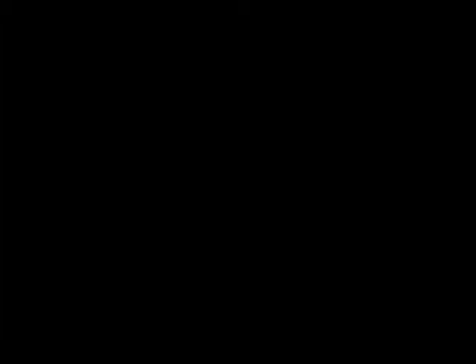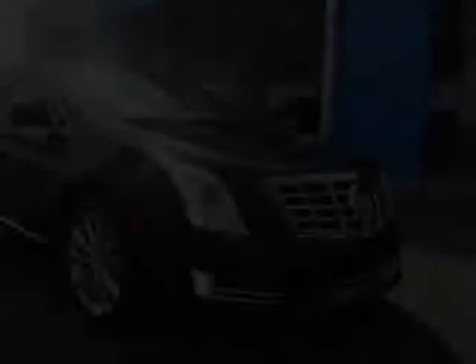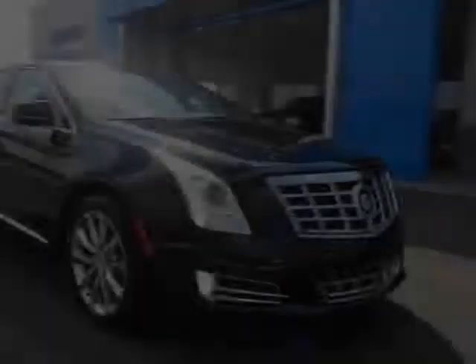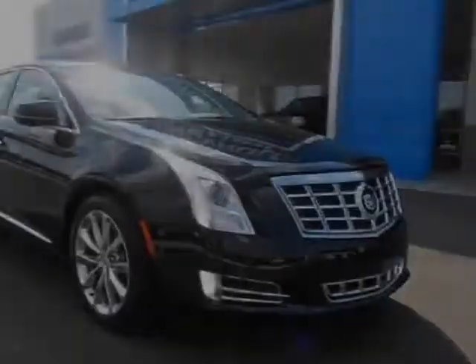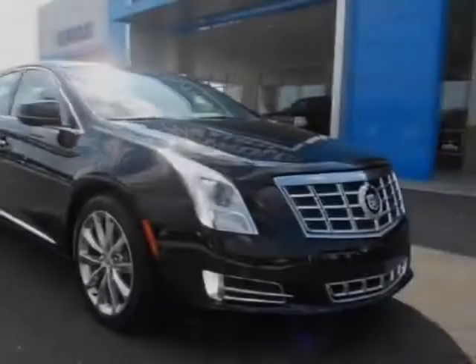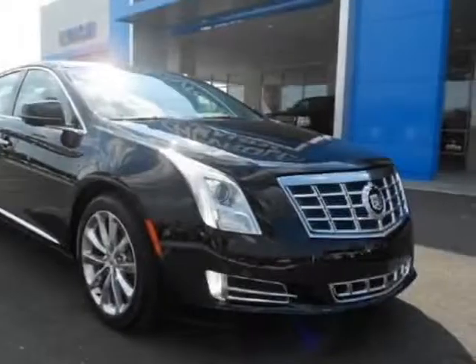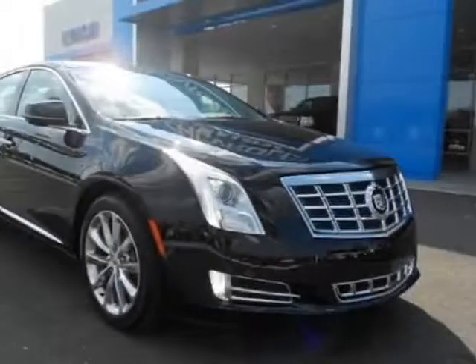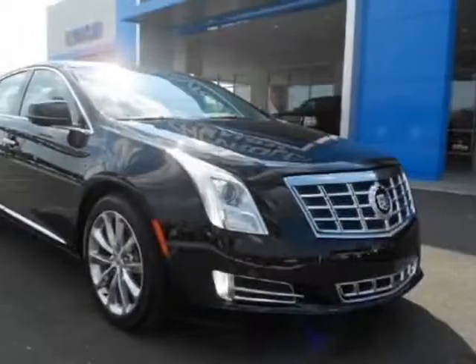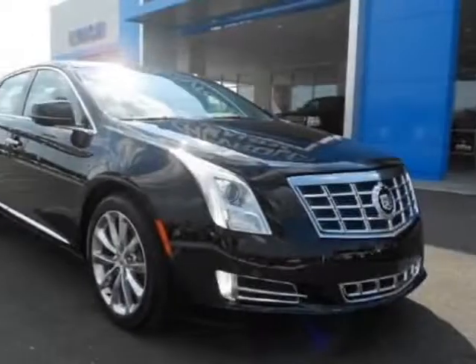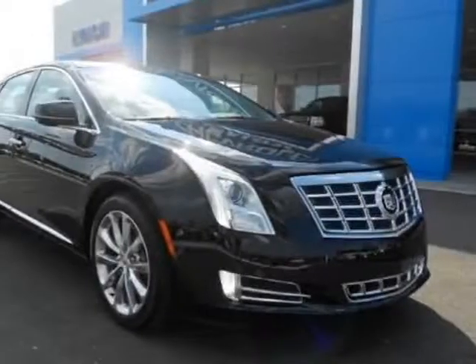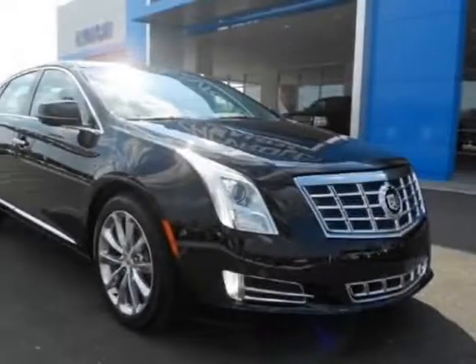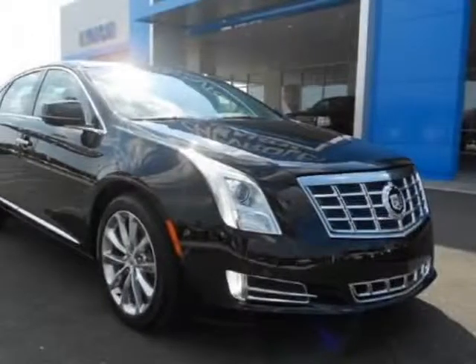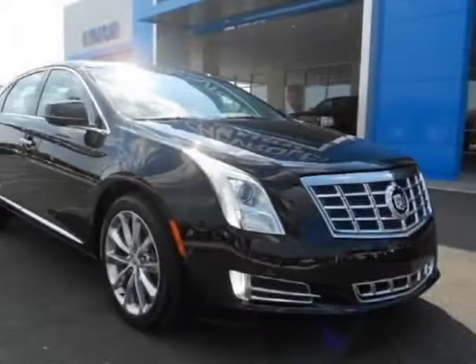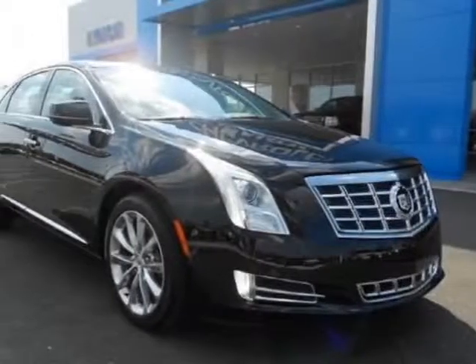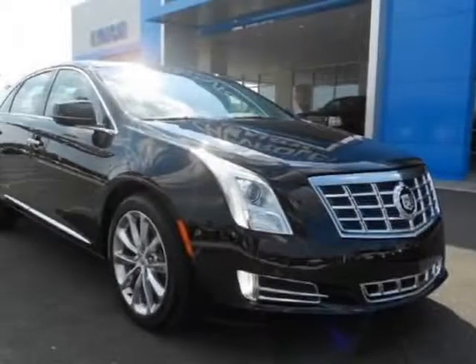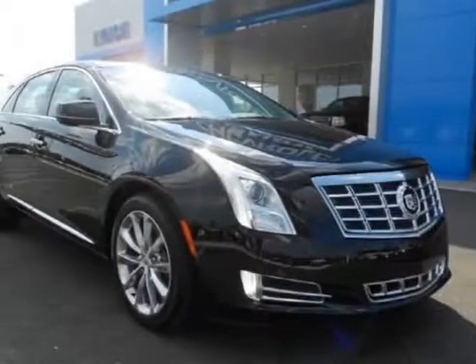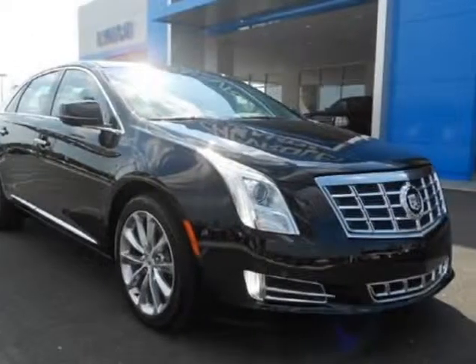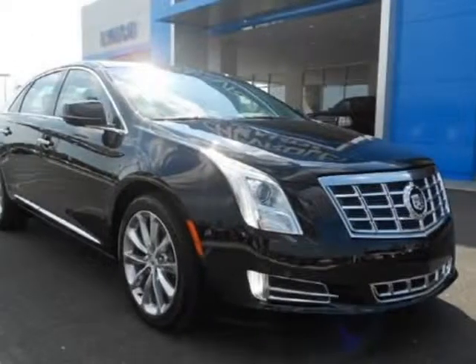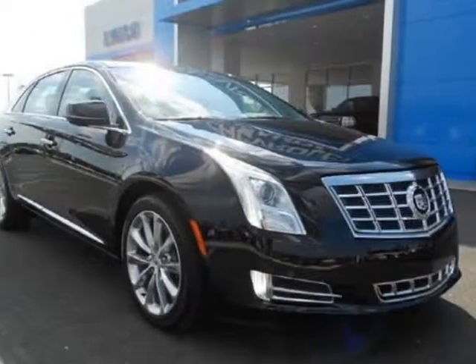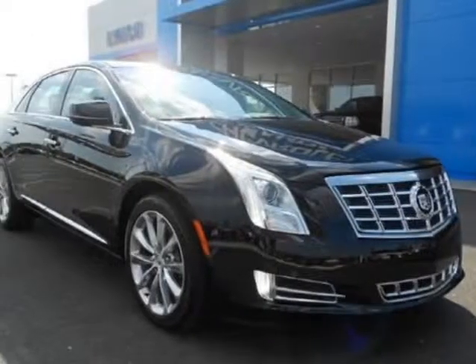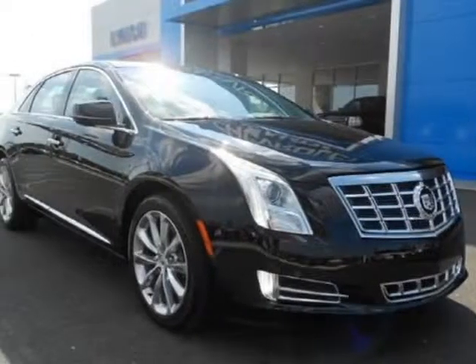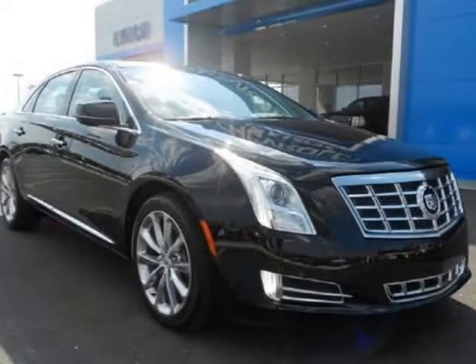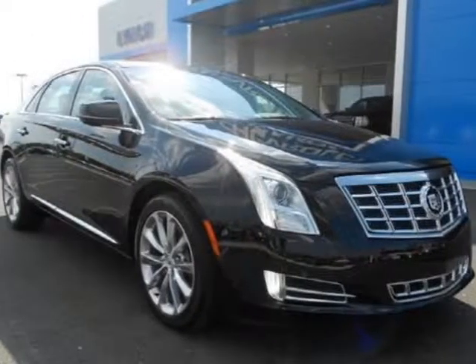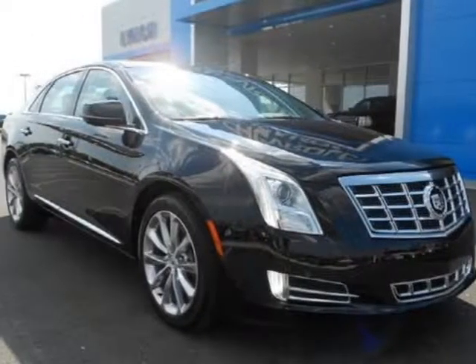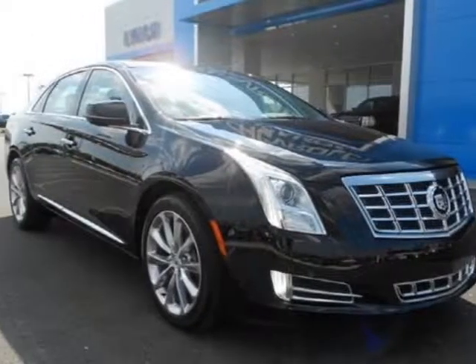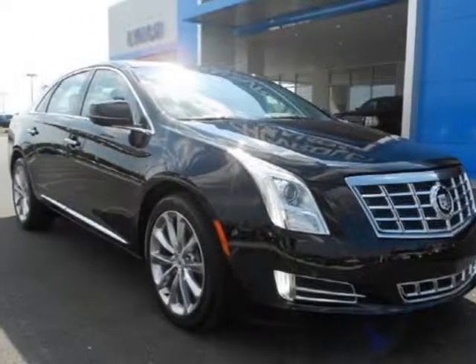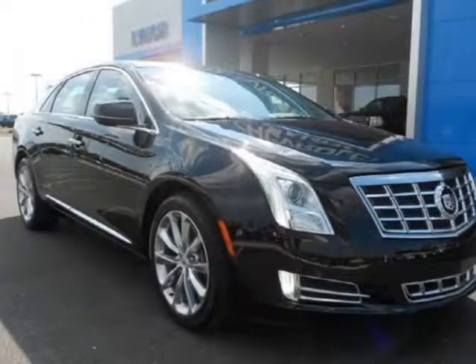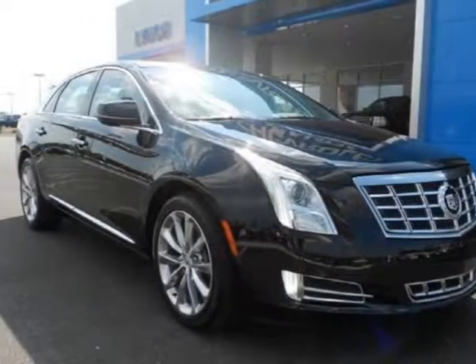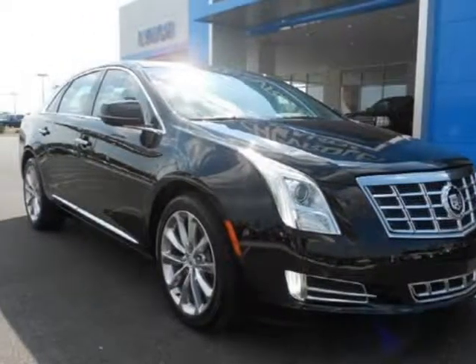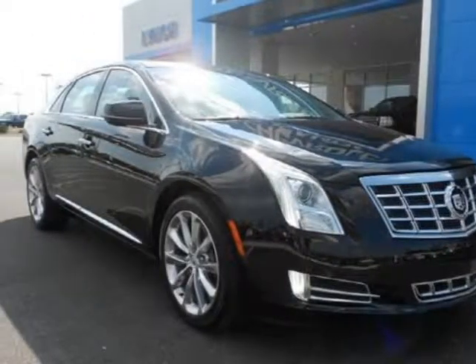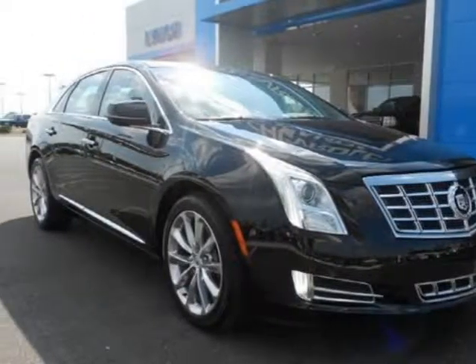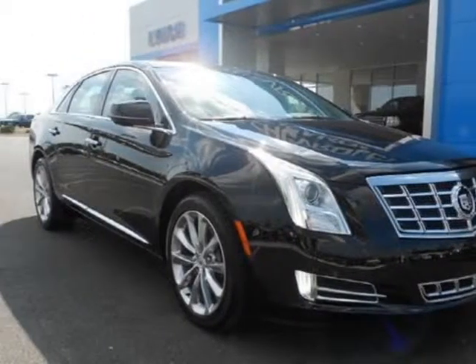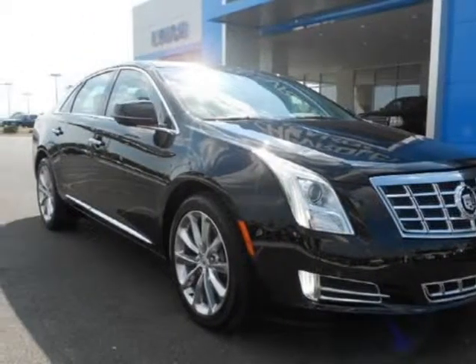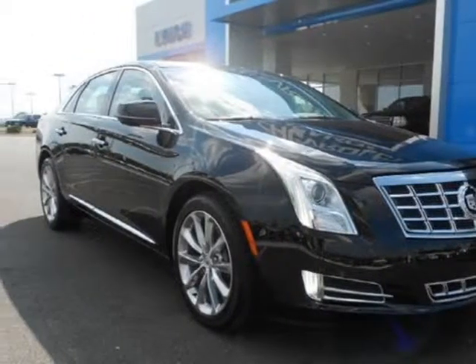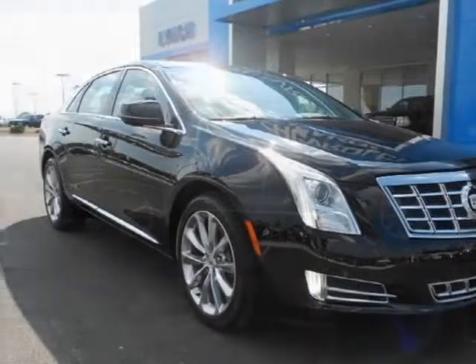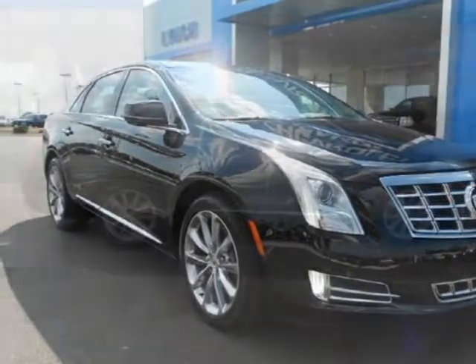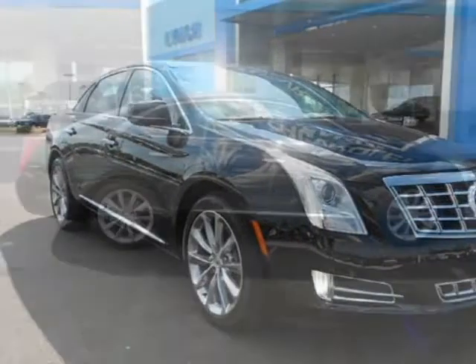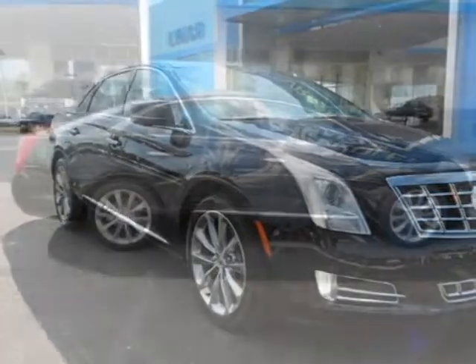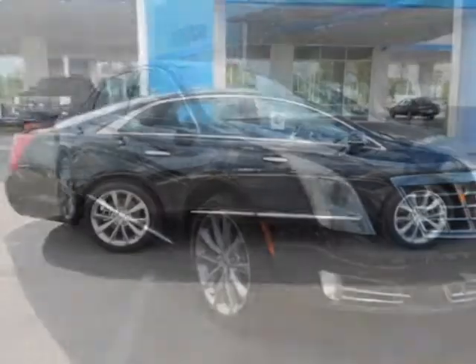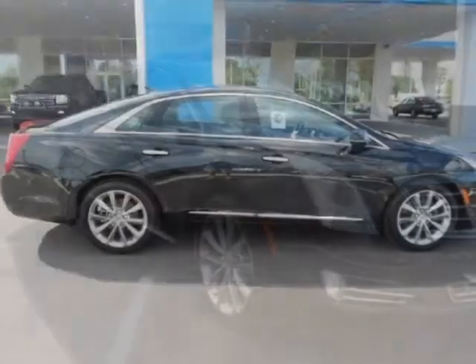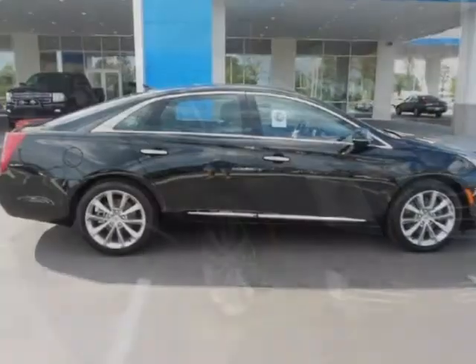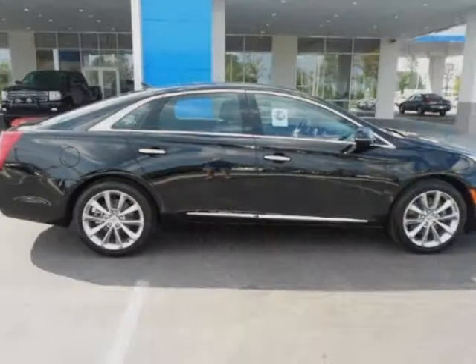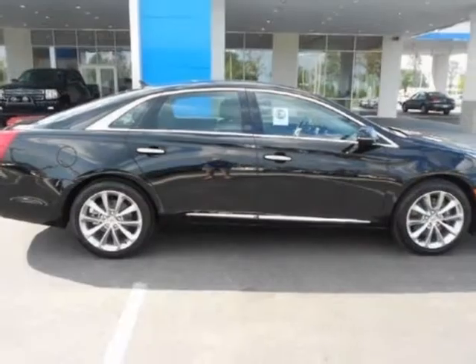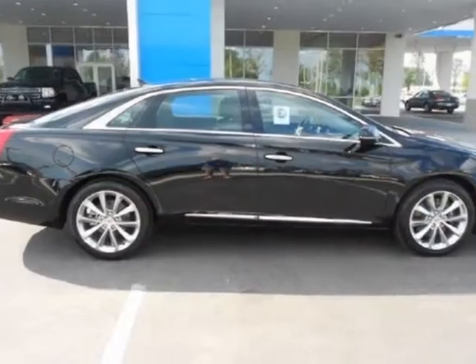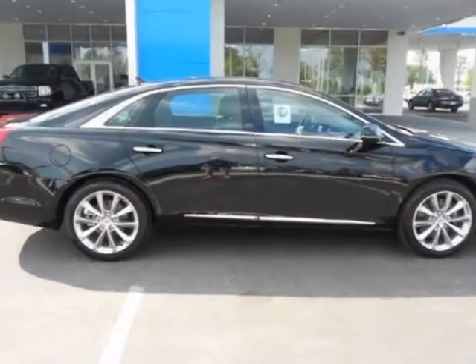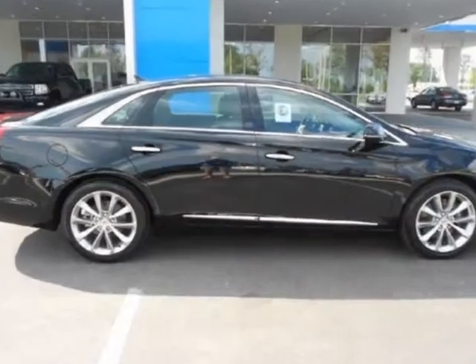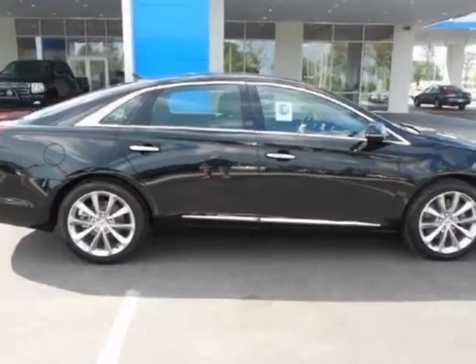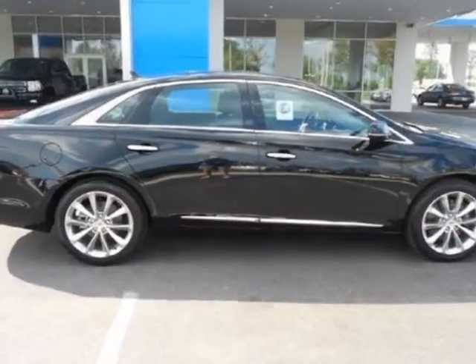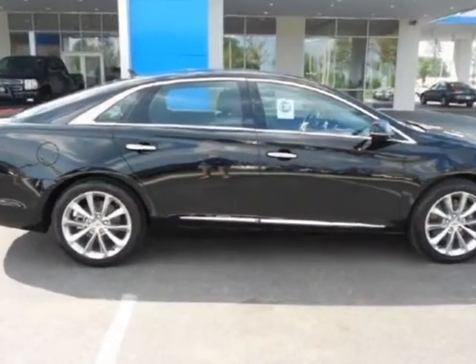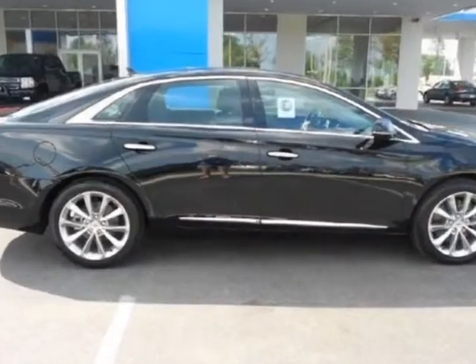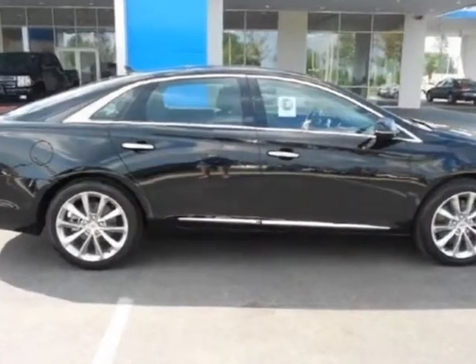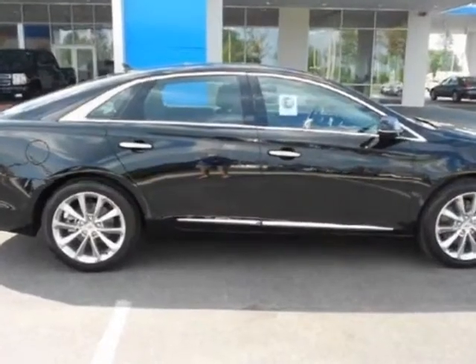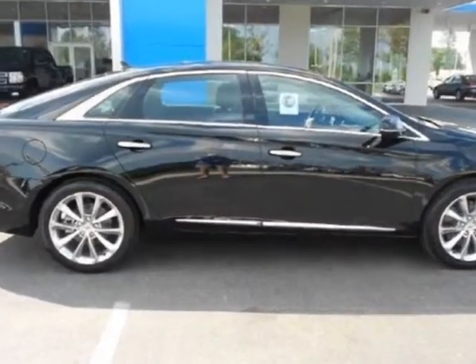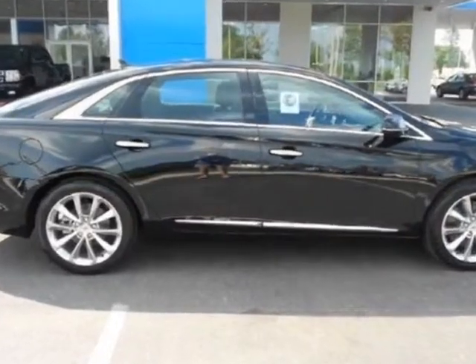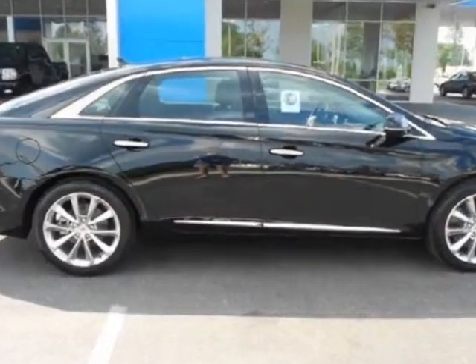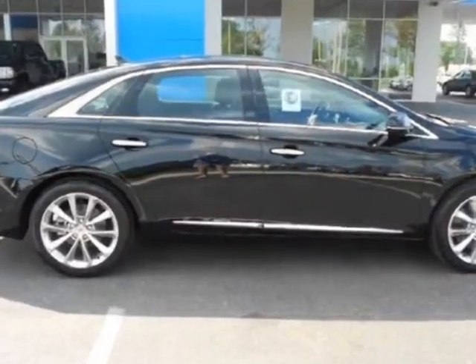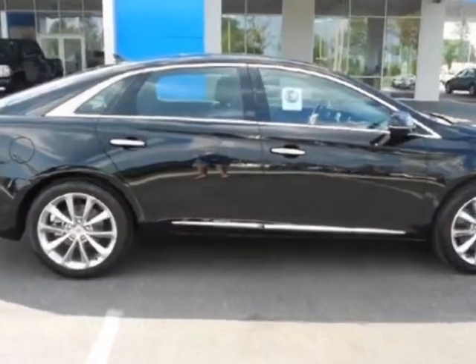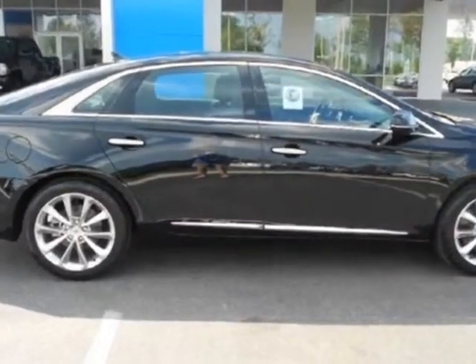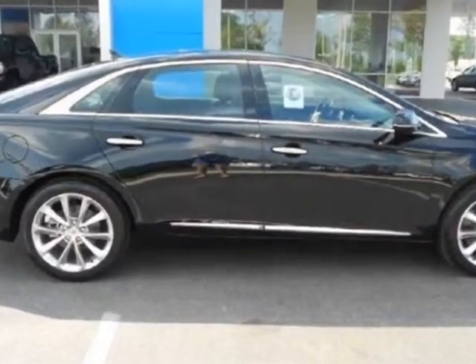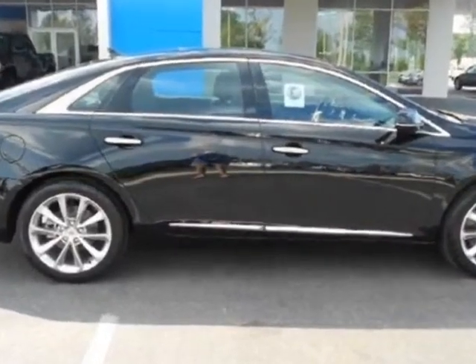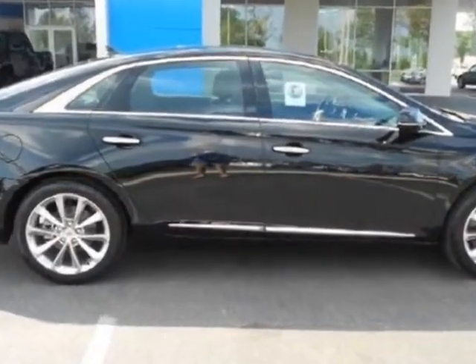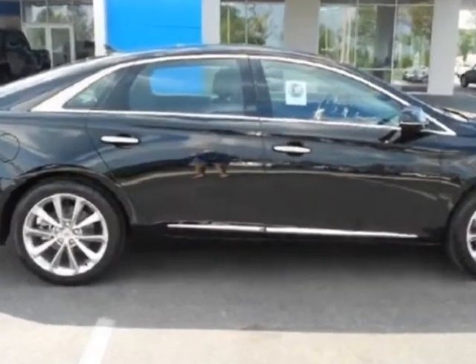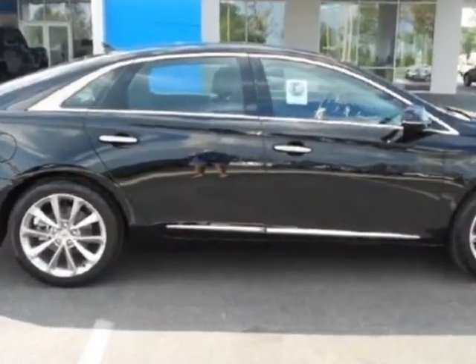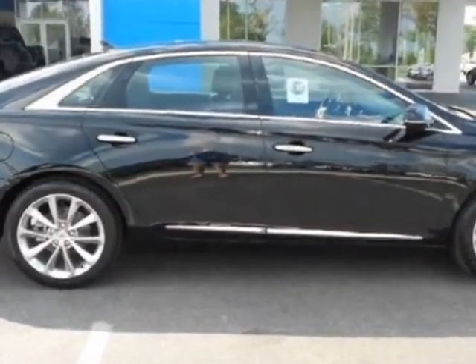Look at this new 2013 Cadillac XTS. For your protection, this vehicle has a full factory warranty.